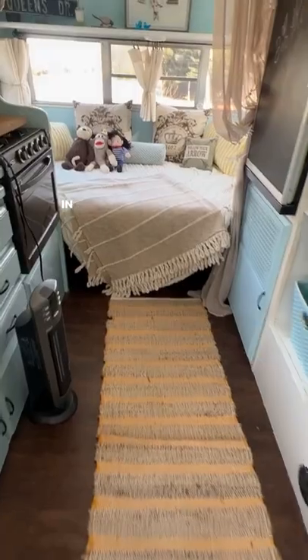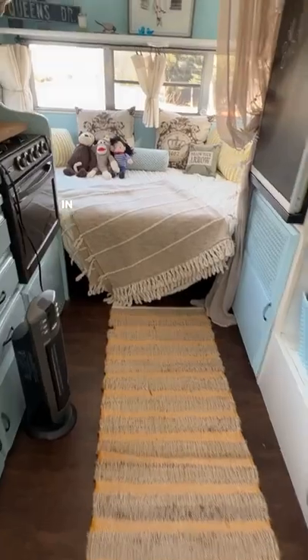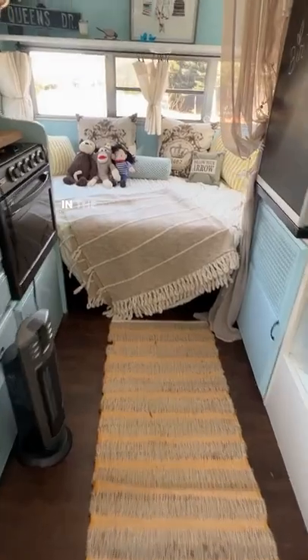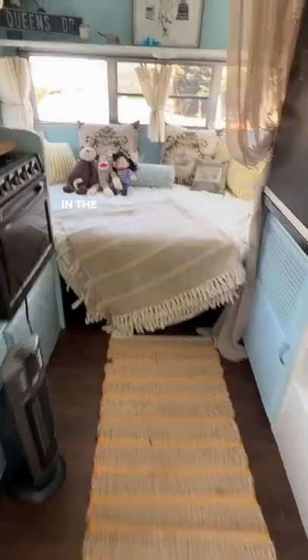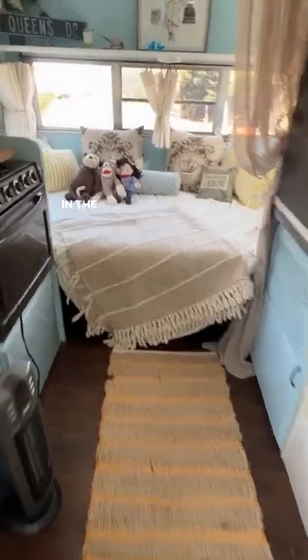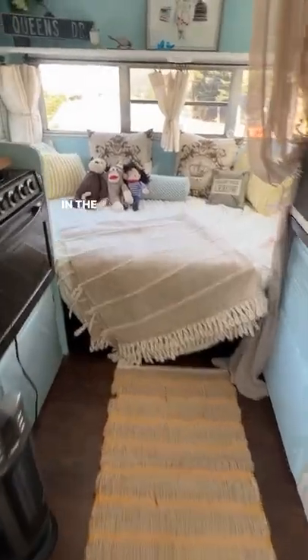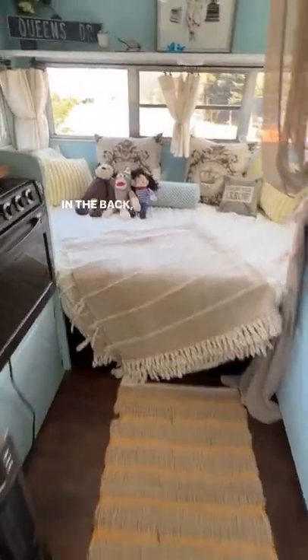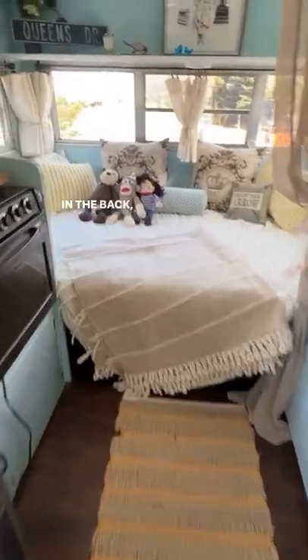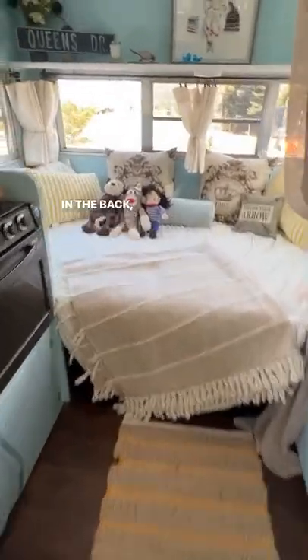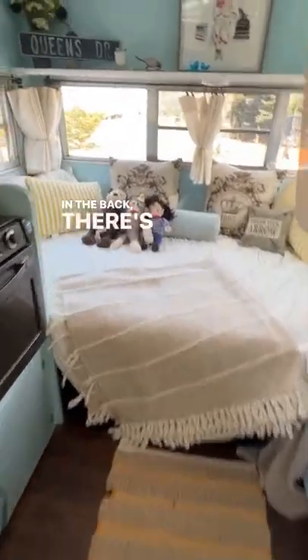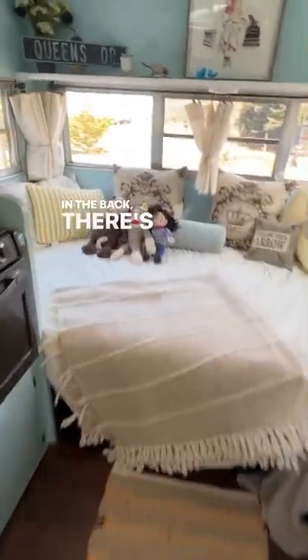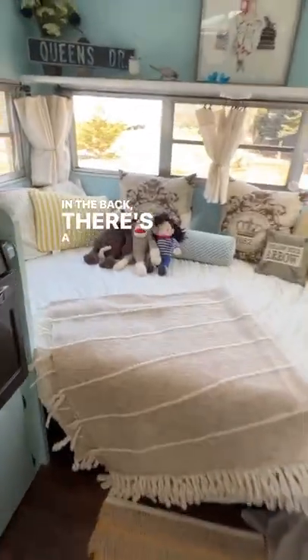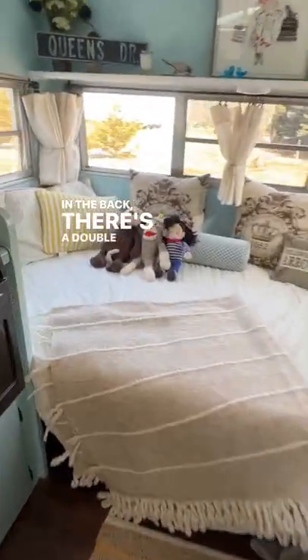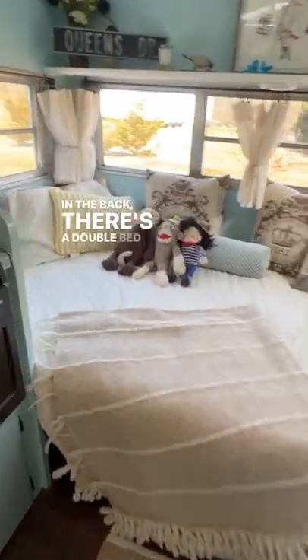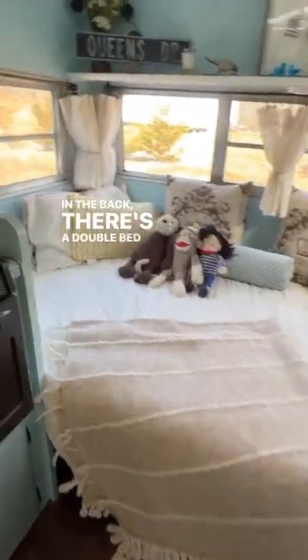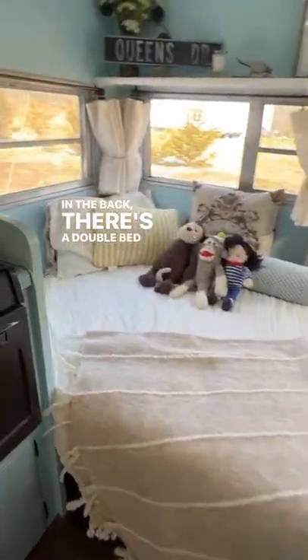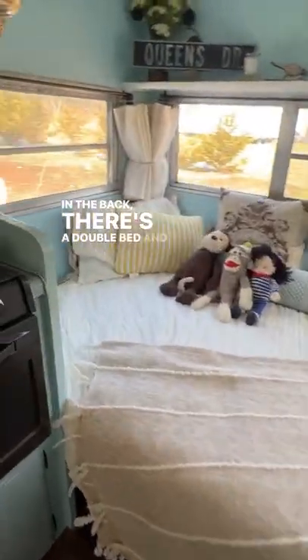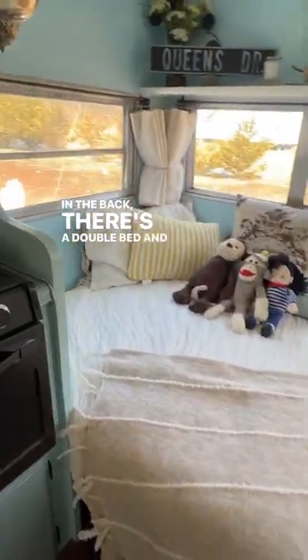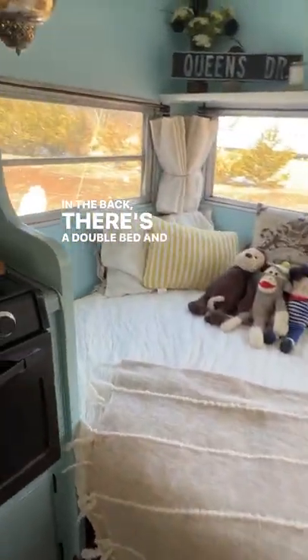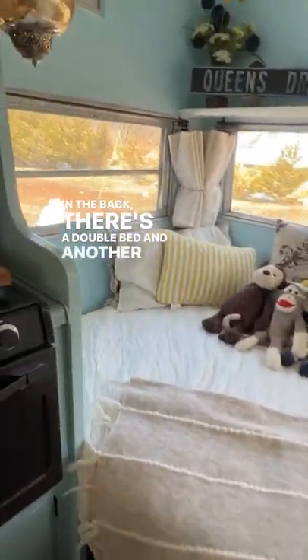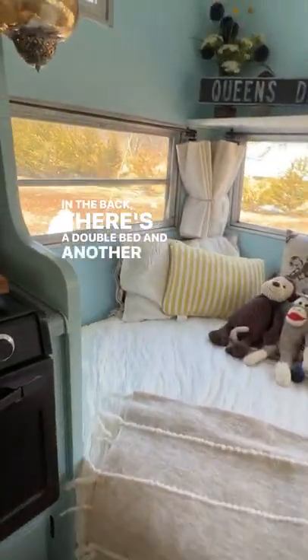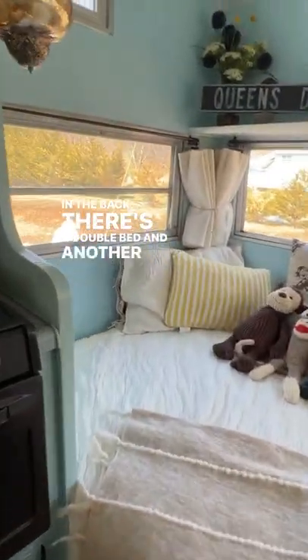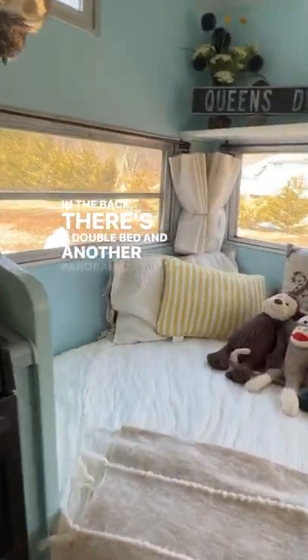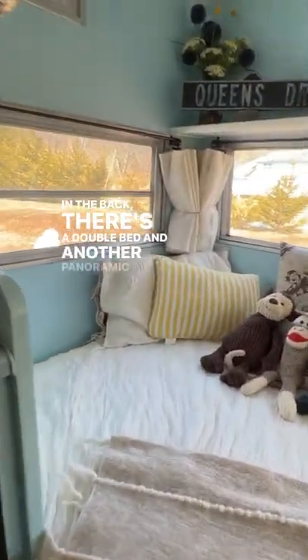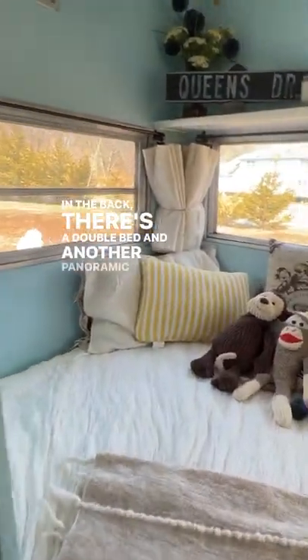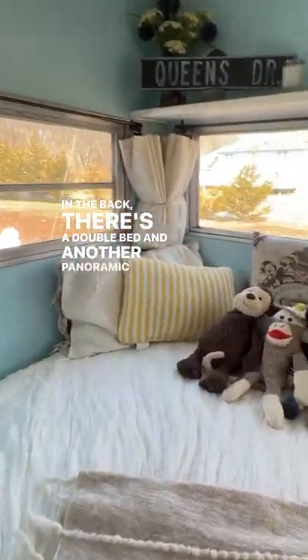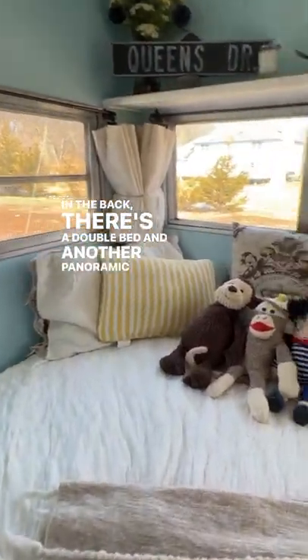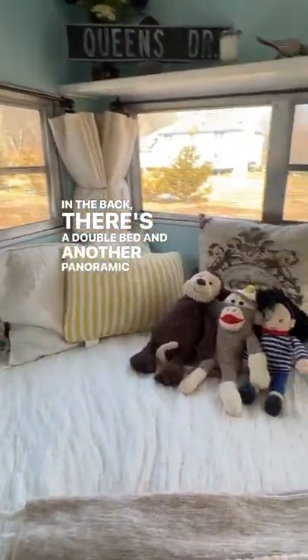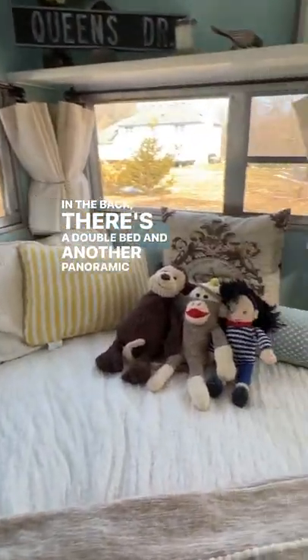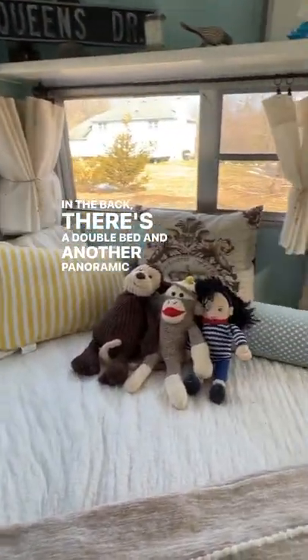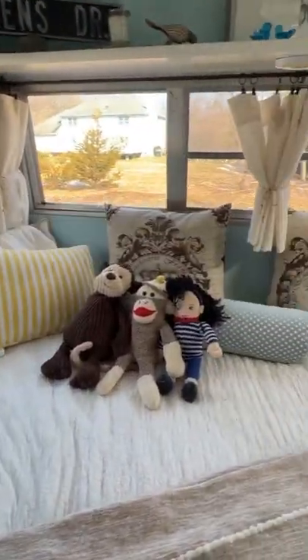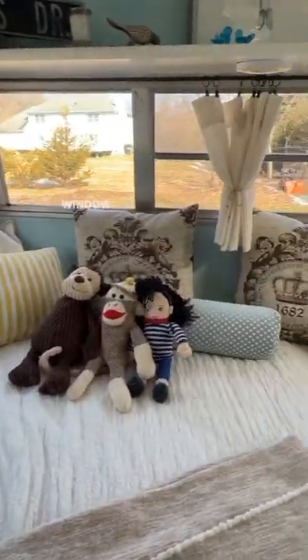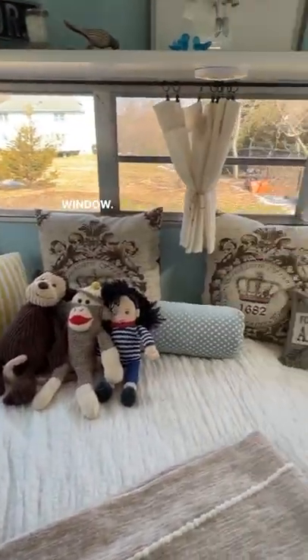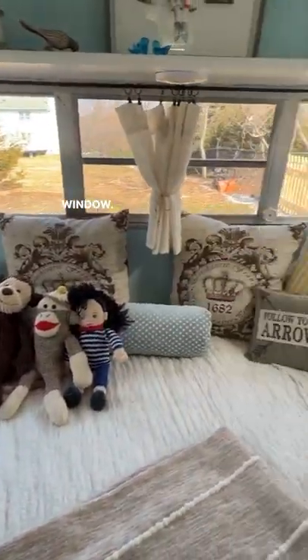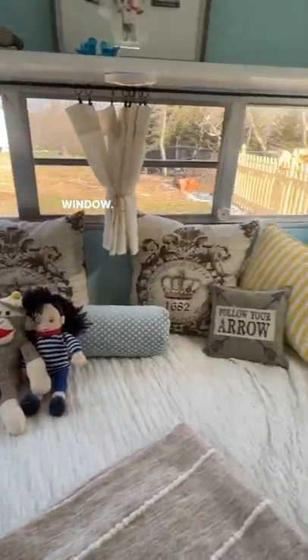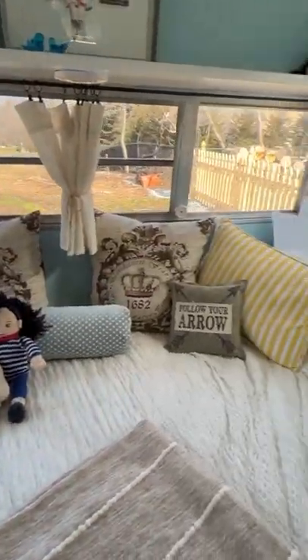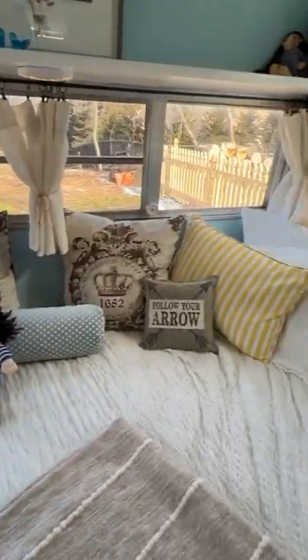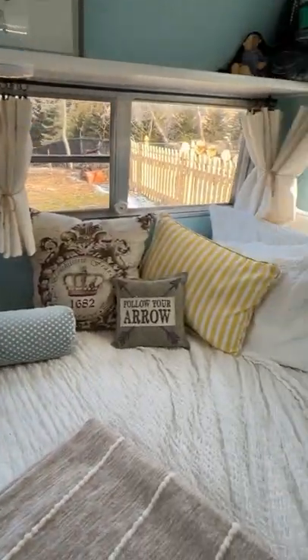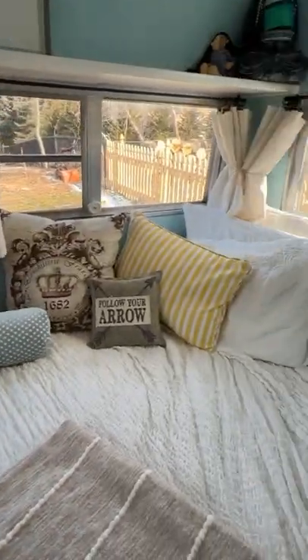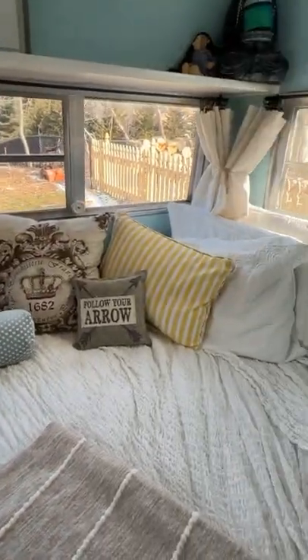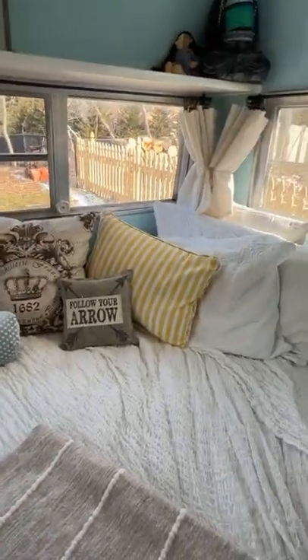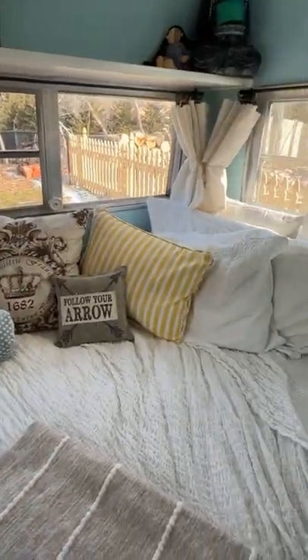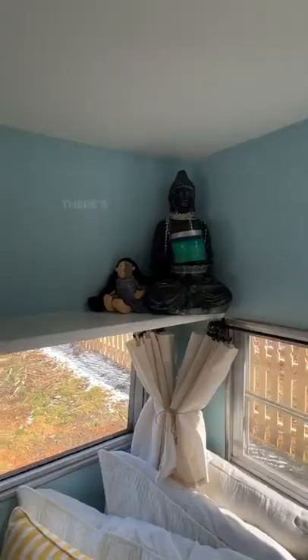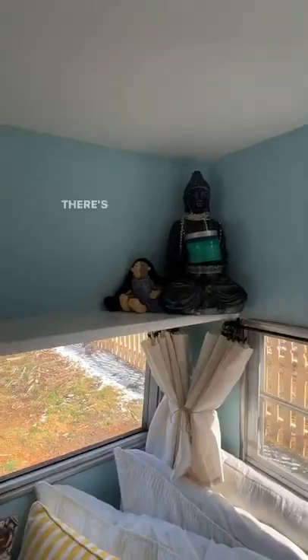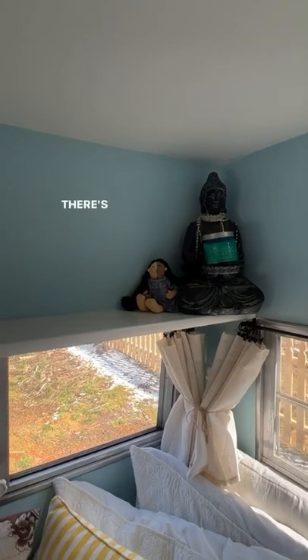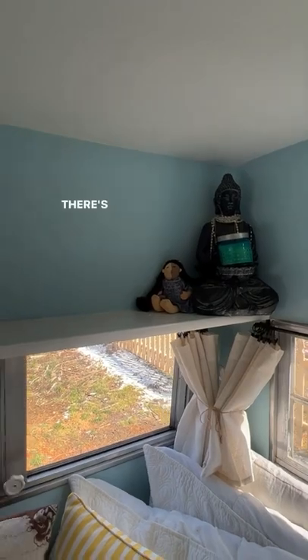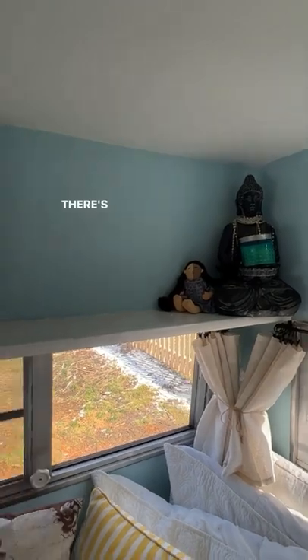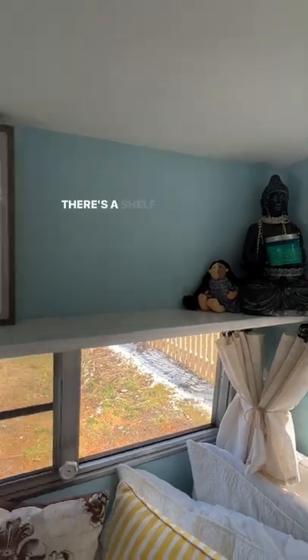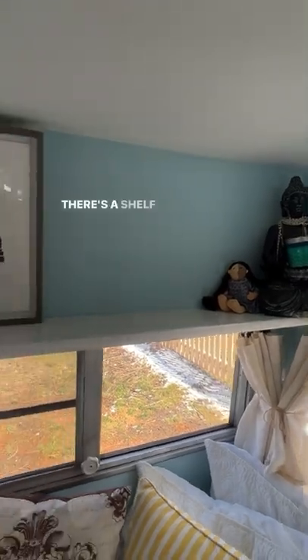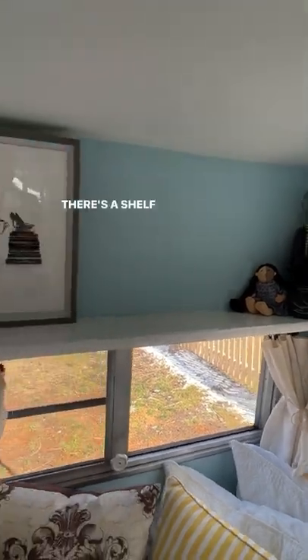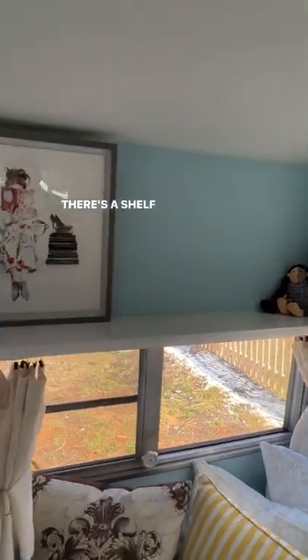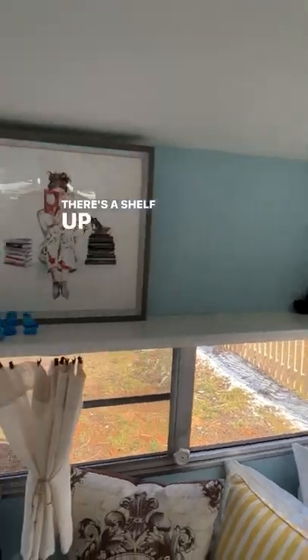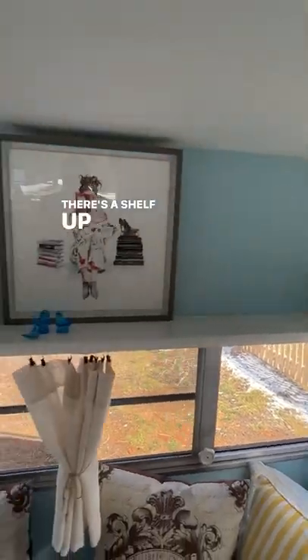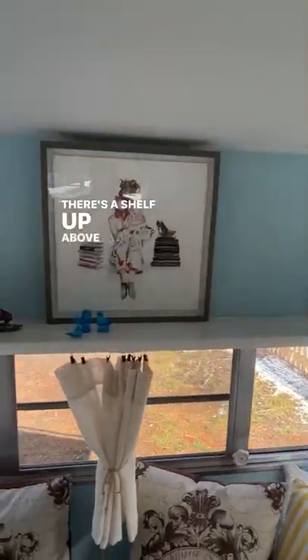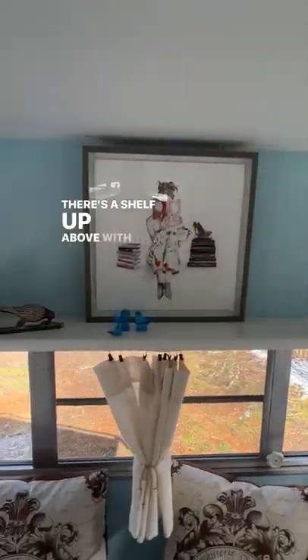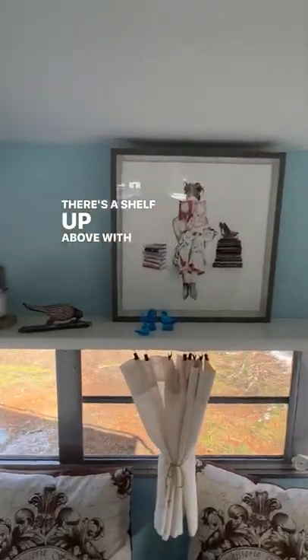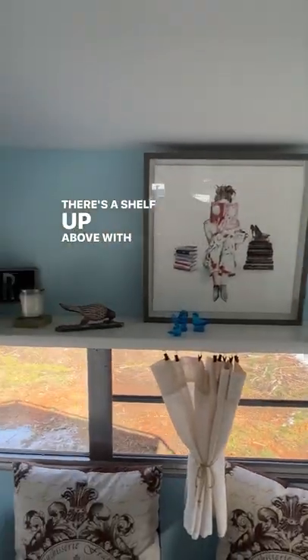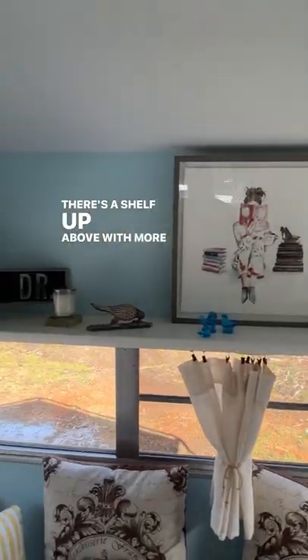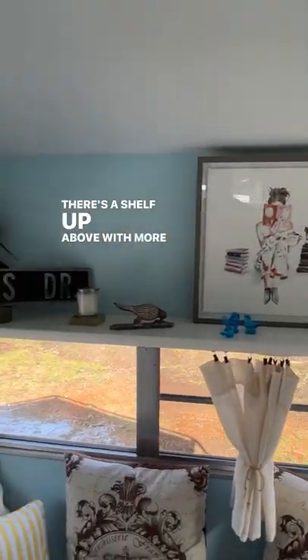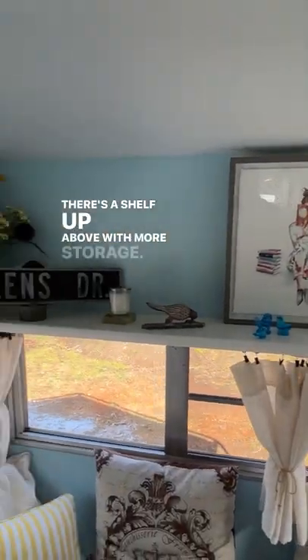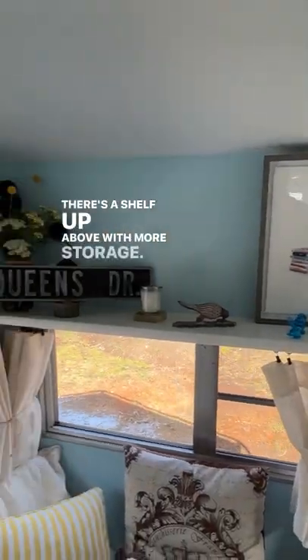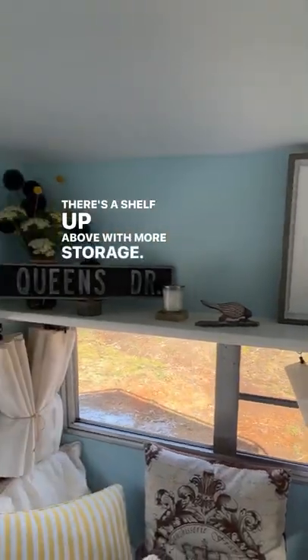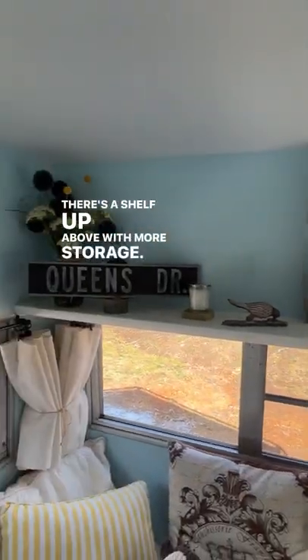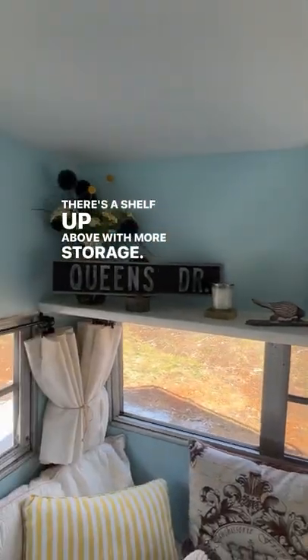In the back there's a double bed and another panoramic window. It has a shelf up above with more storage.